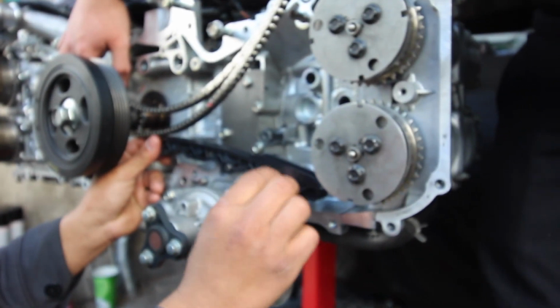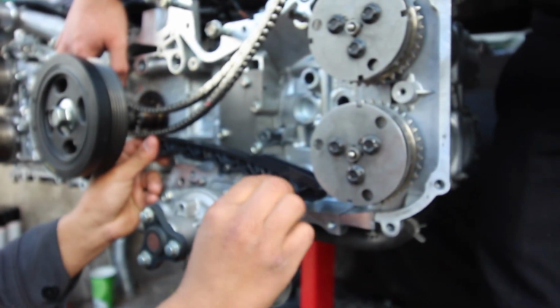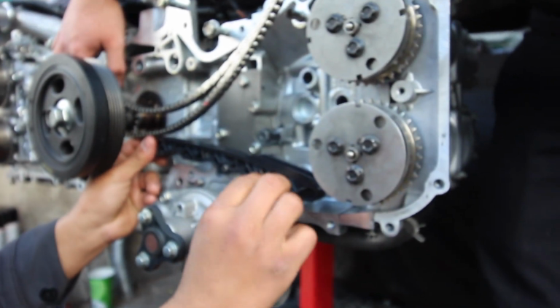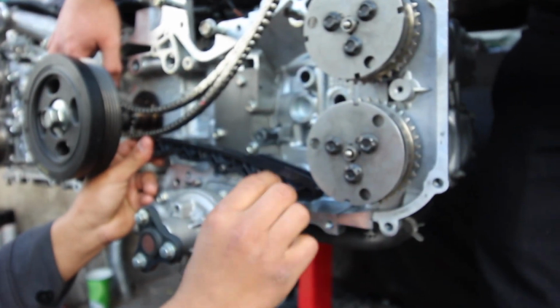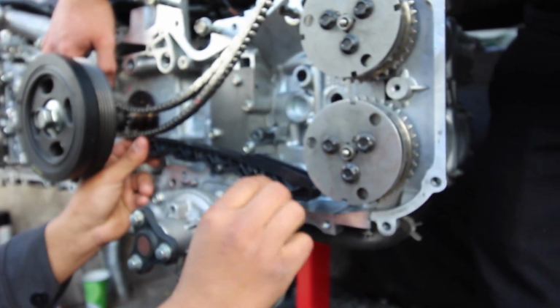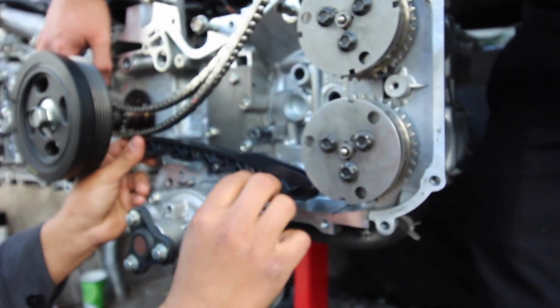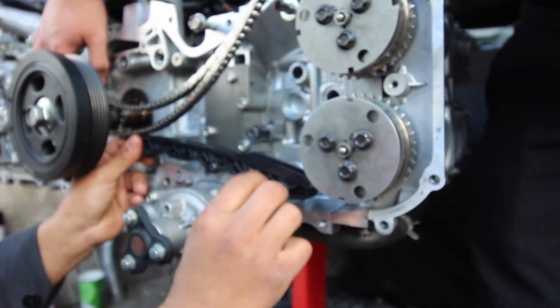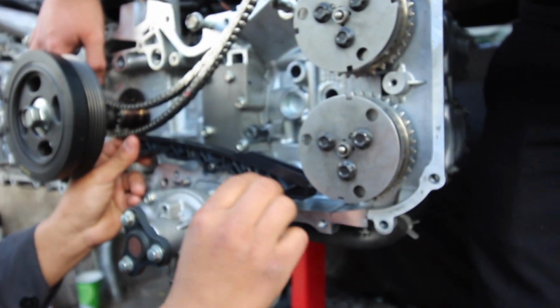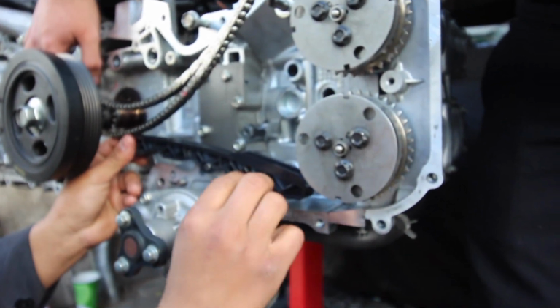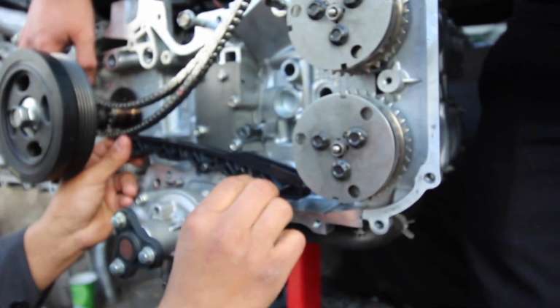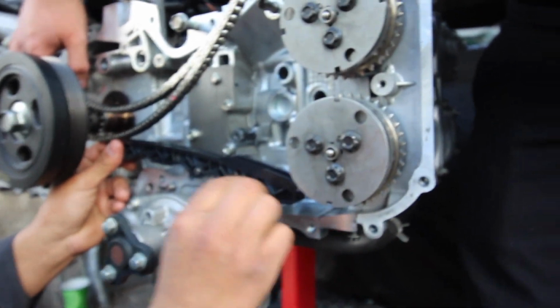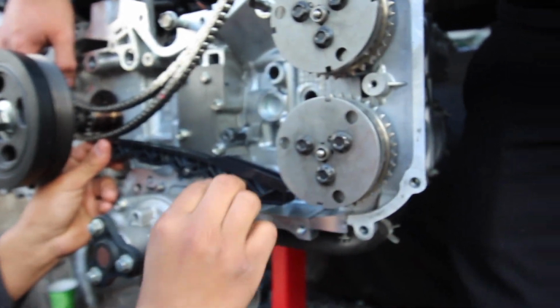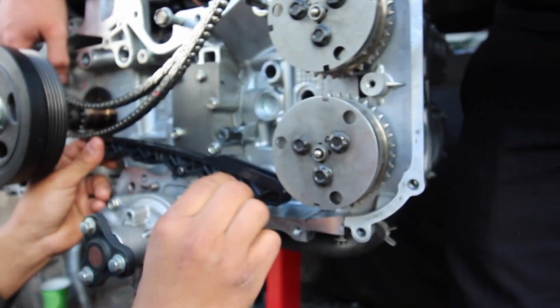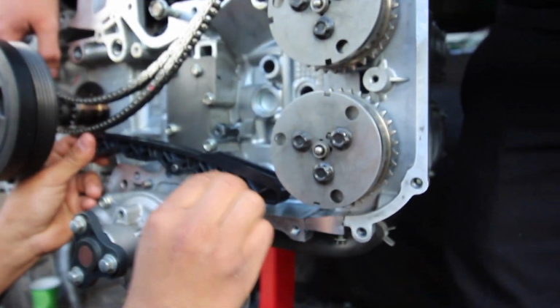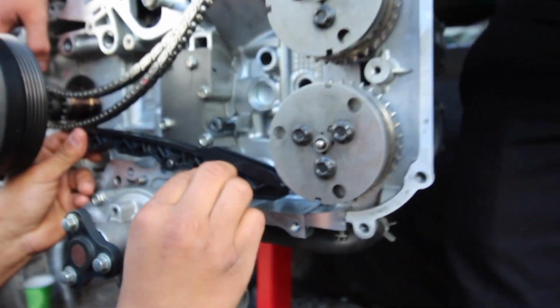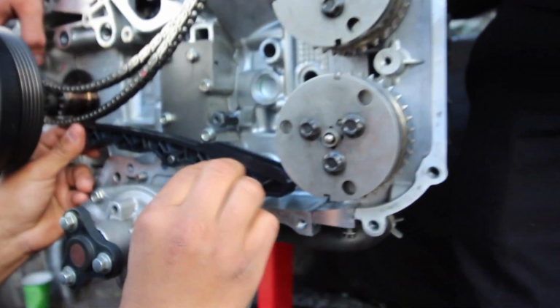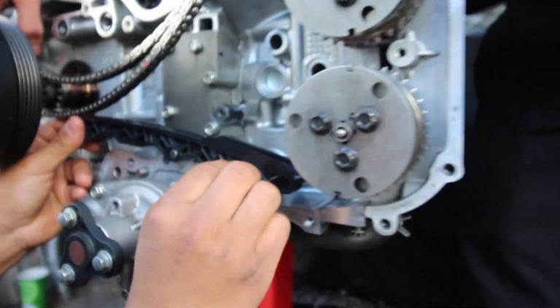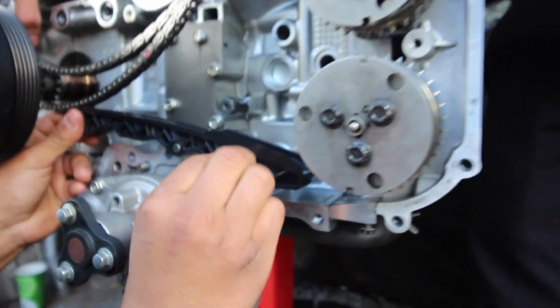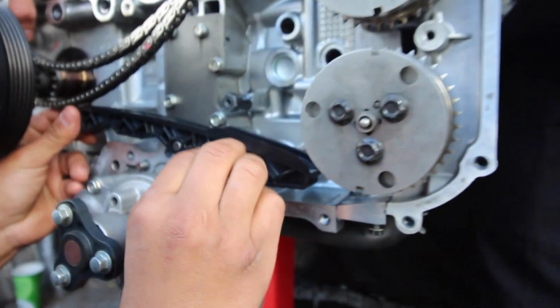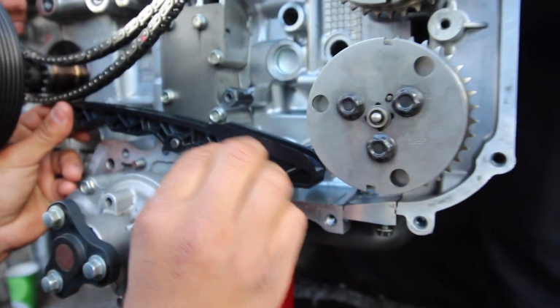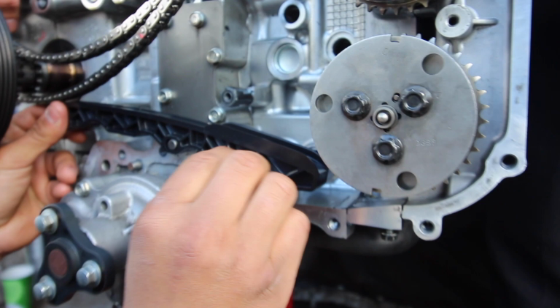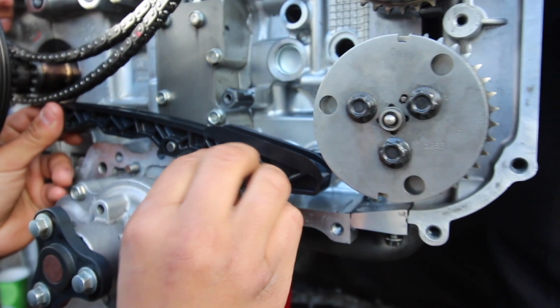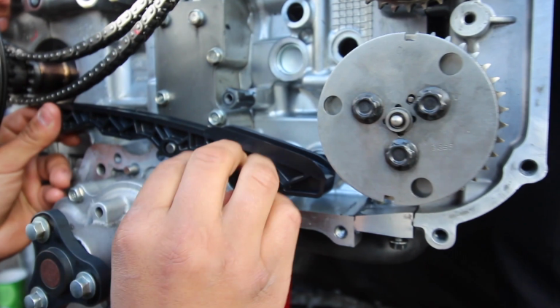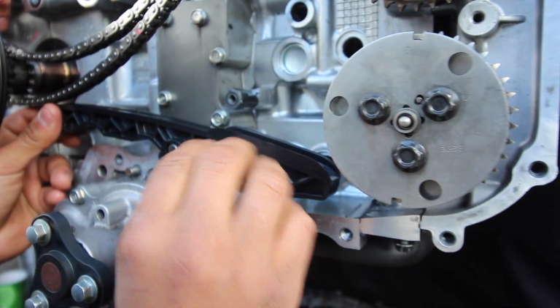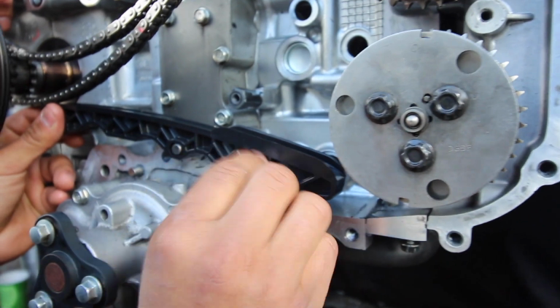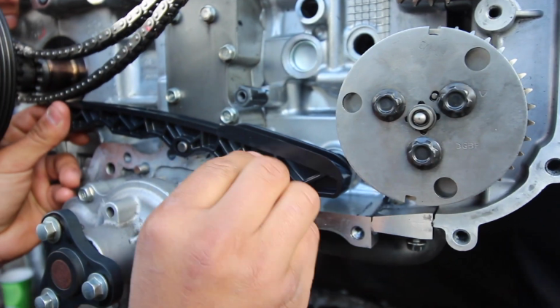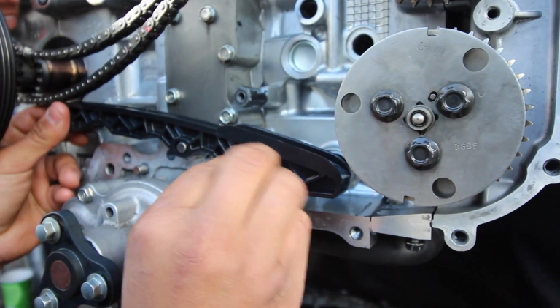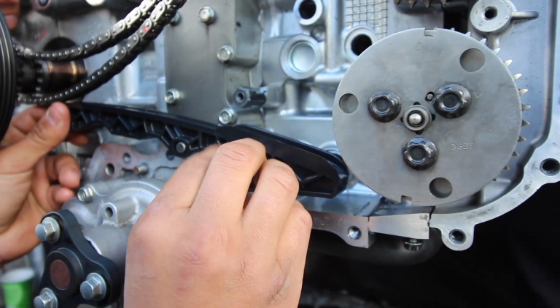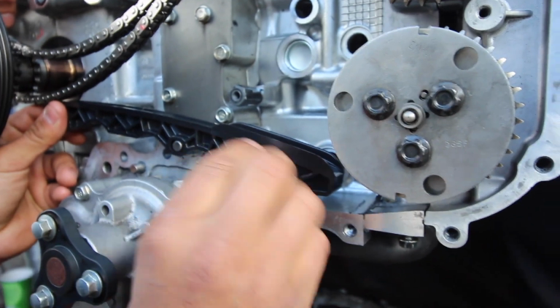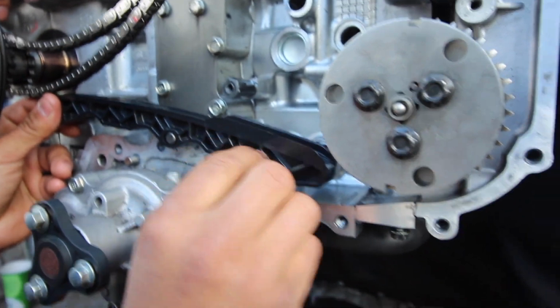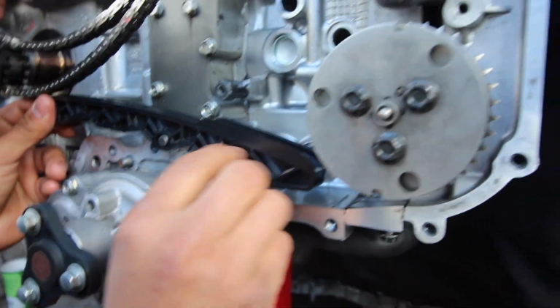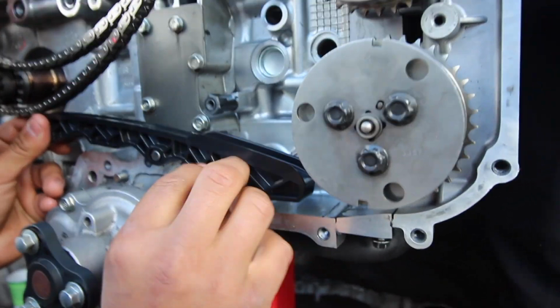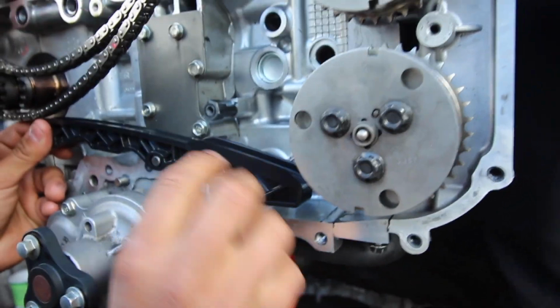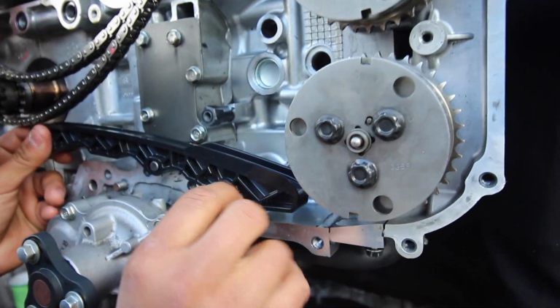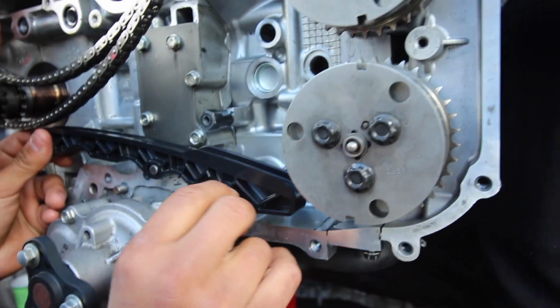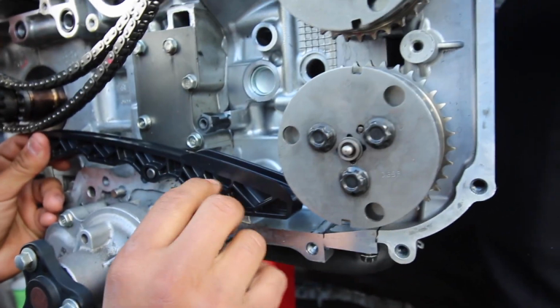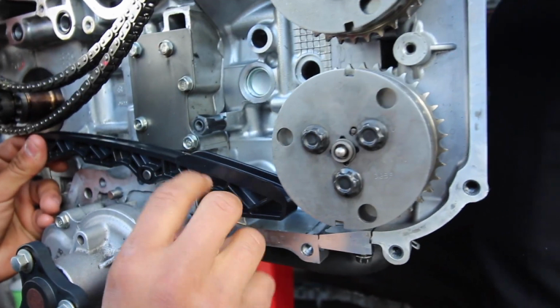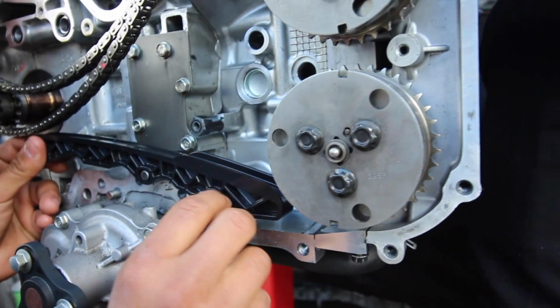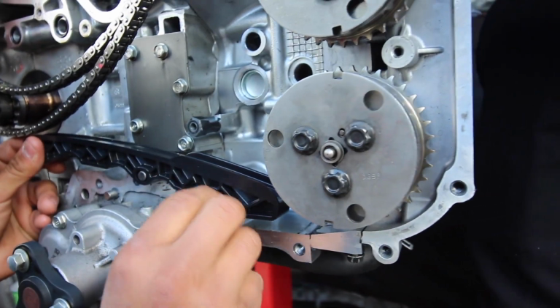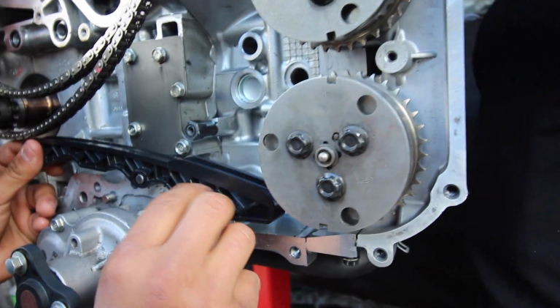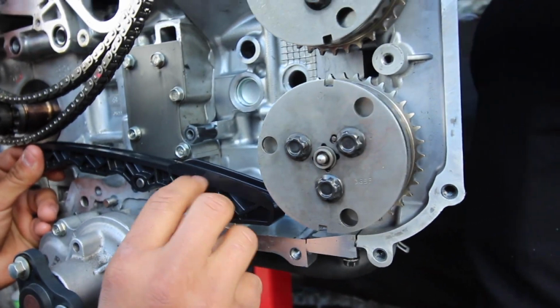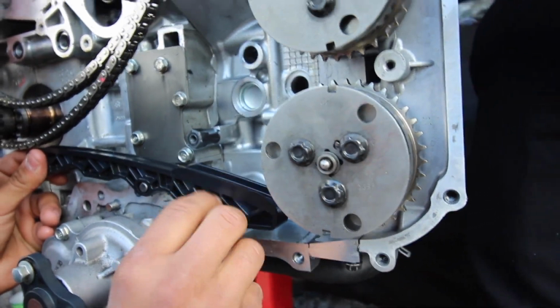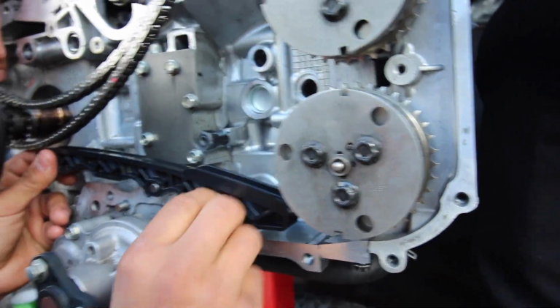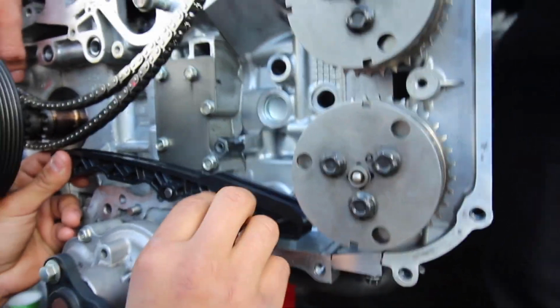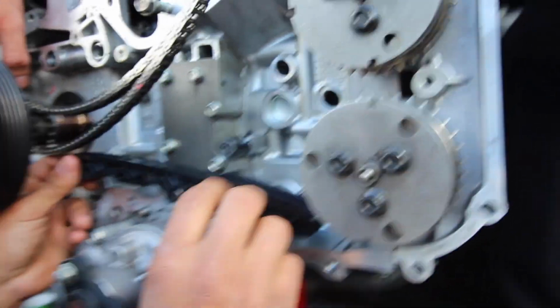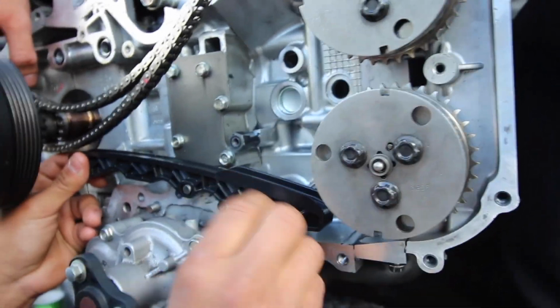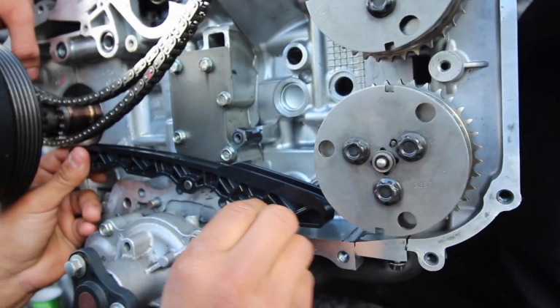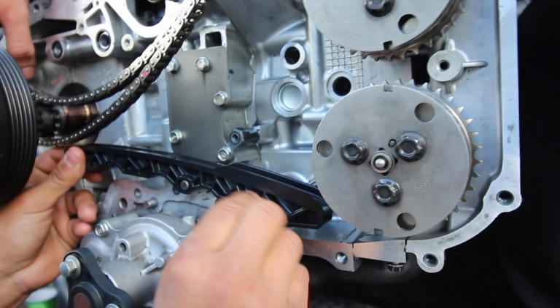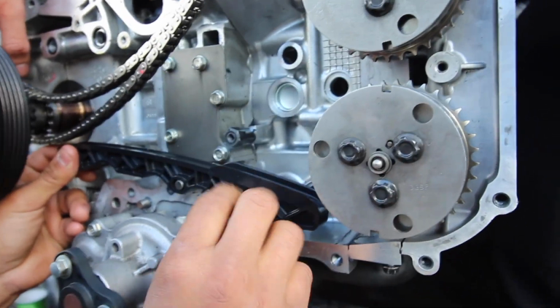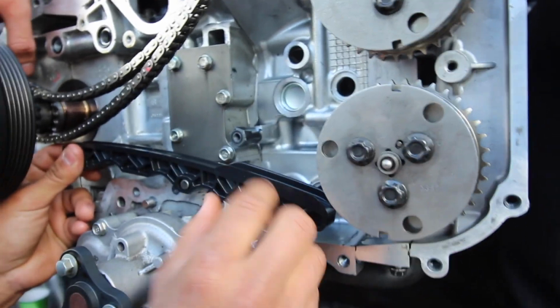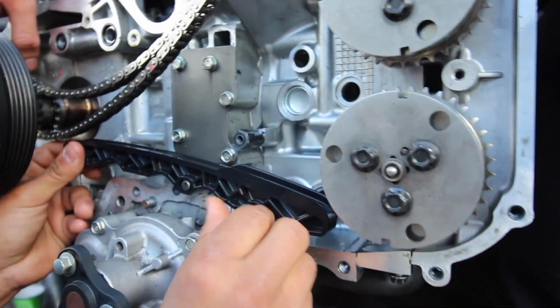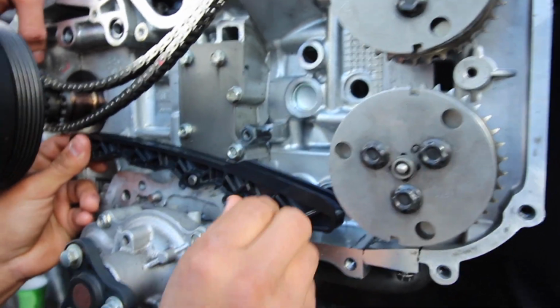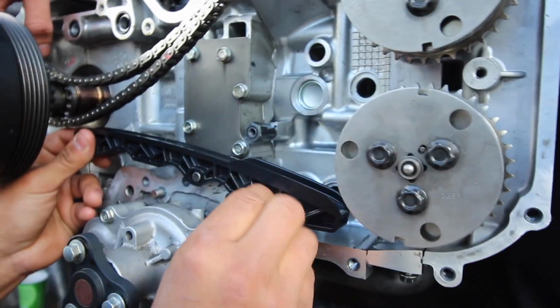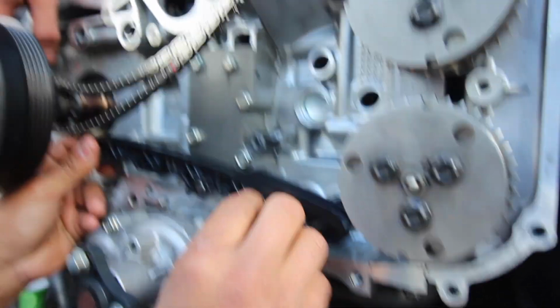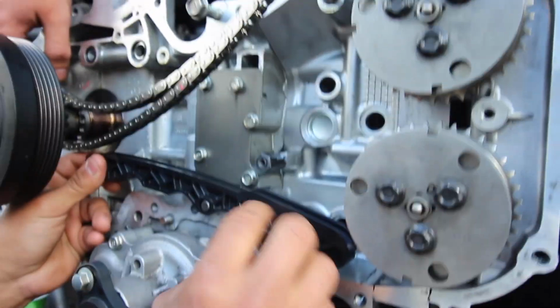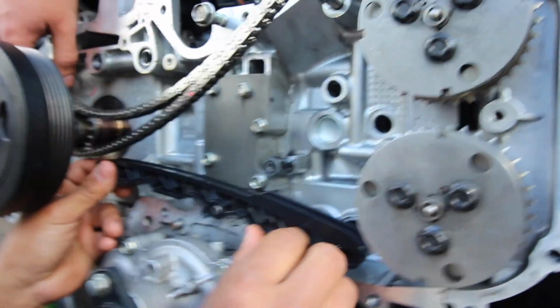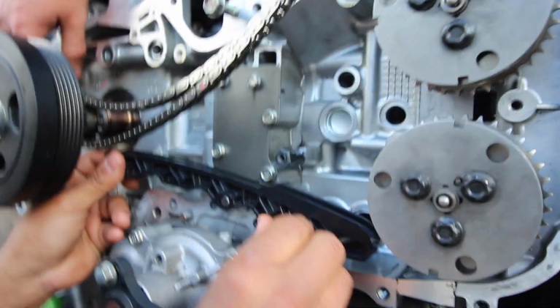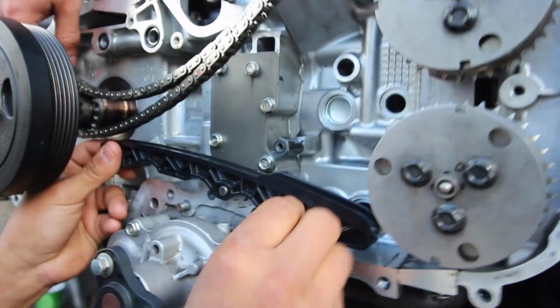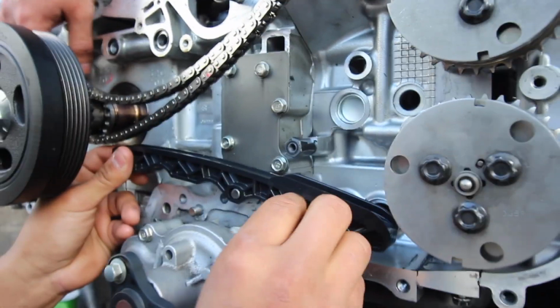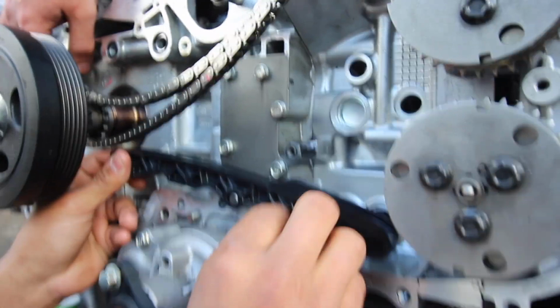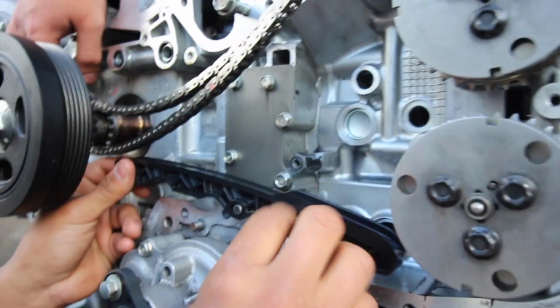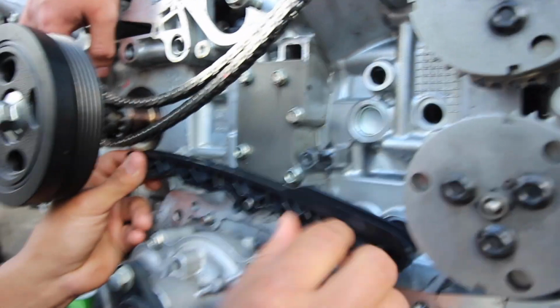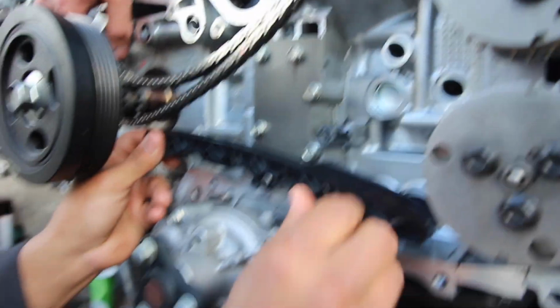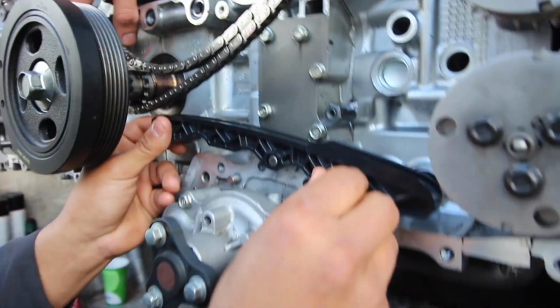So this is the piece that Jose broke. I'm getting redemption right now. So hopefully he doesn't break it again.